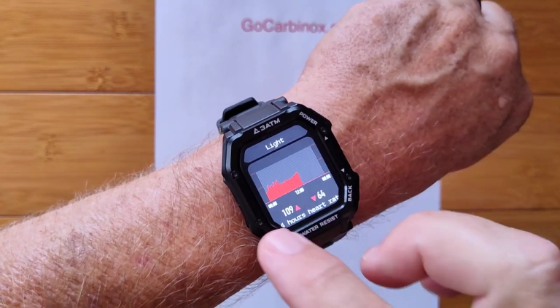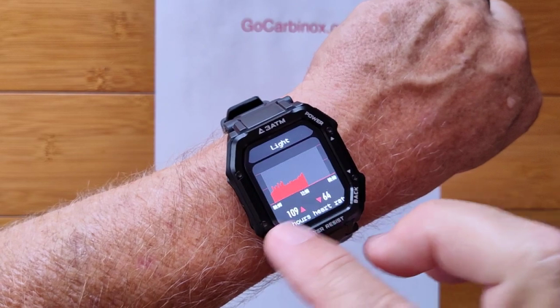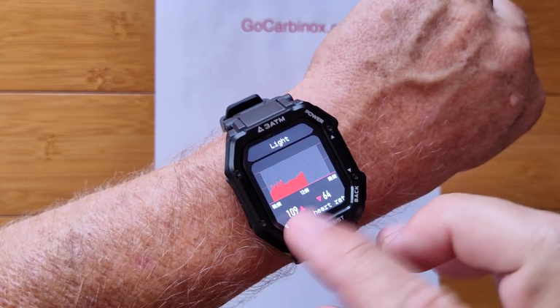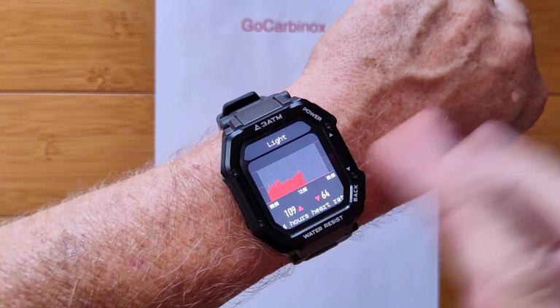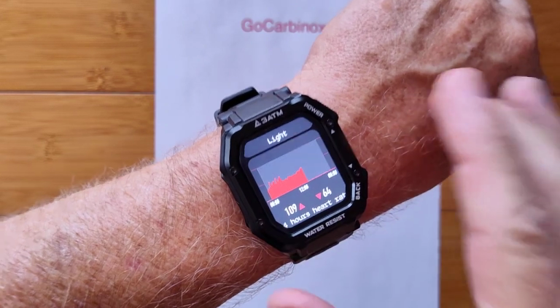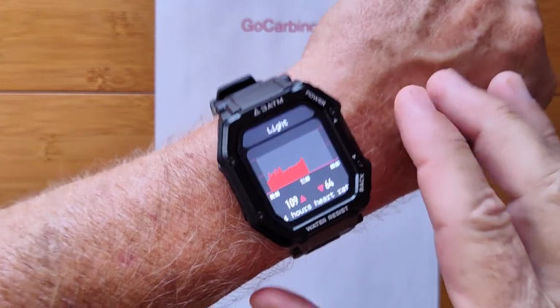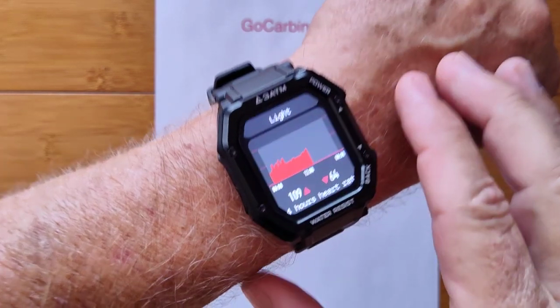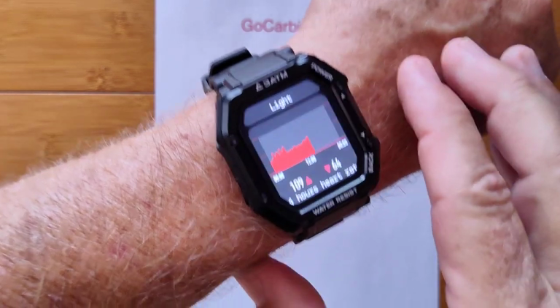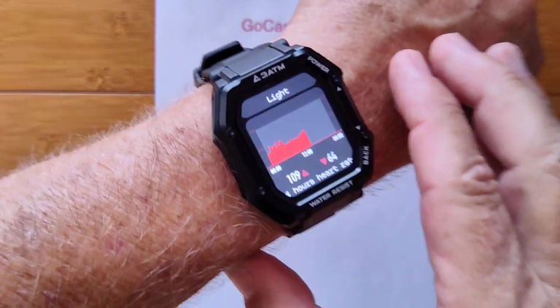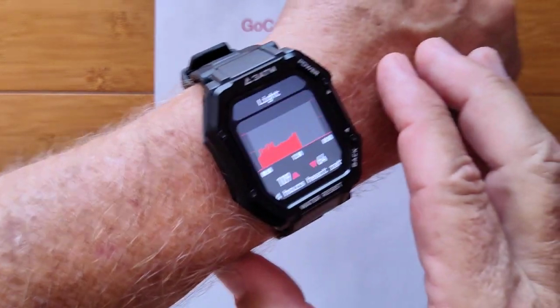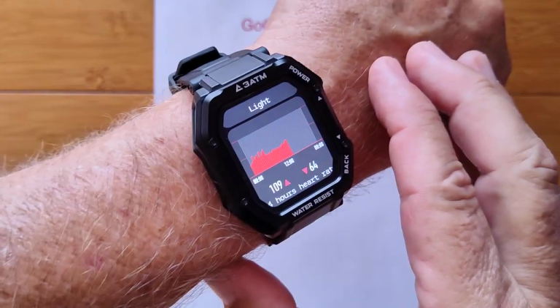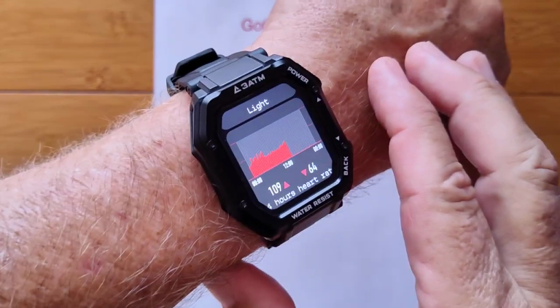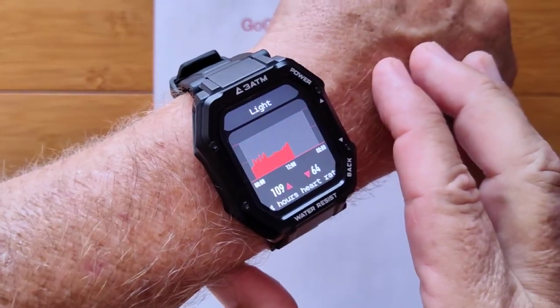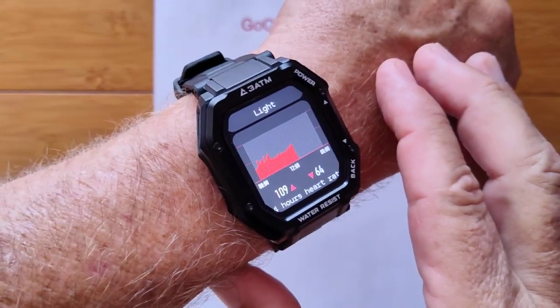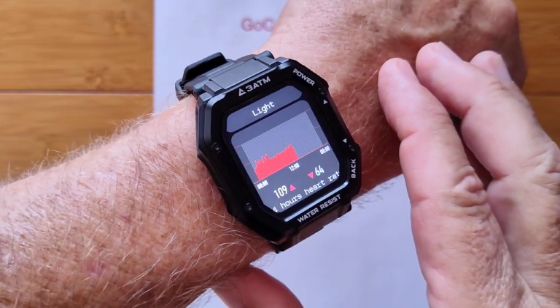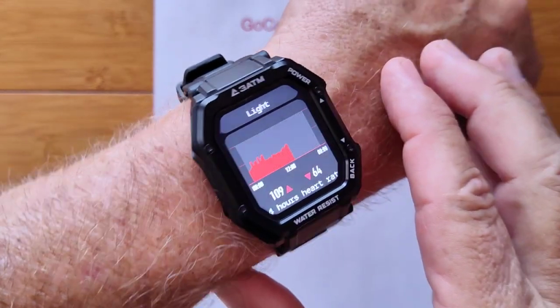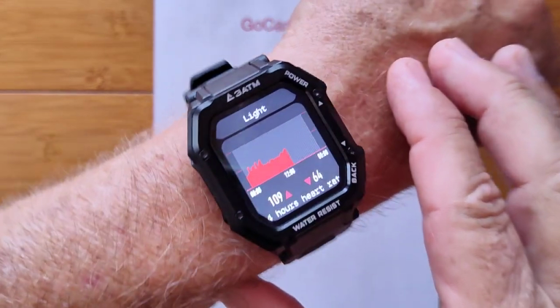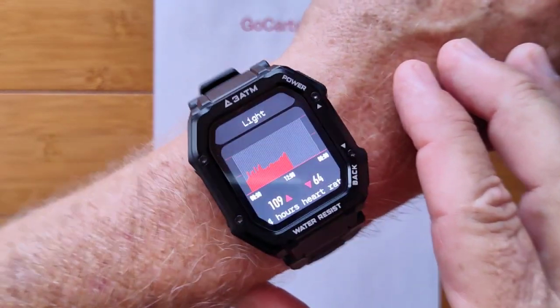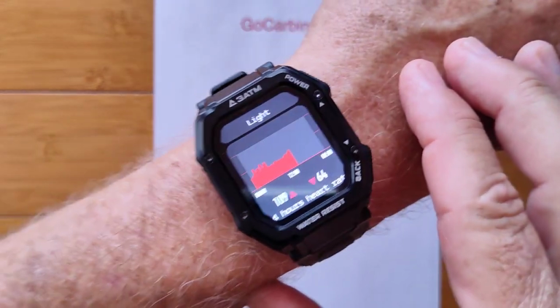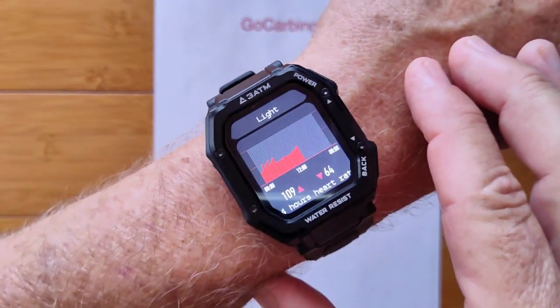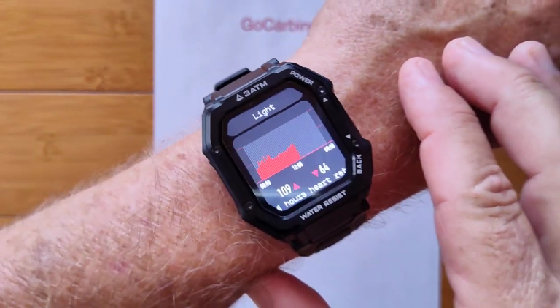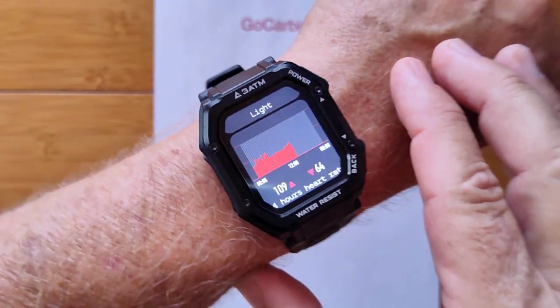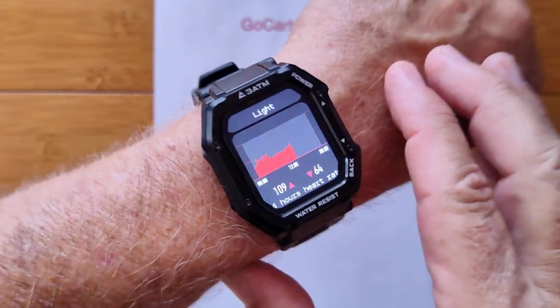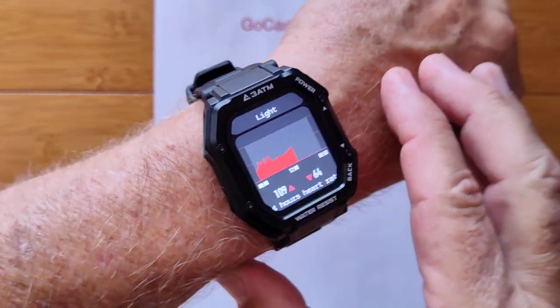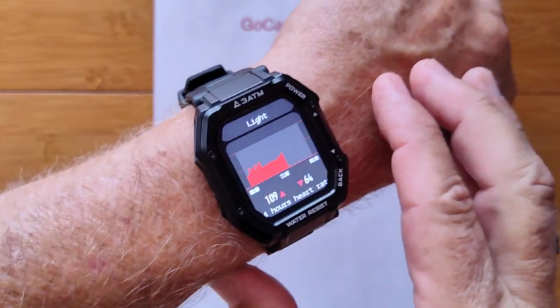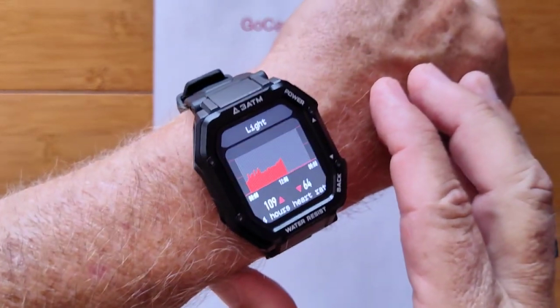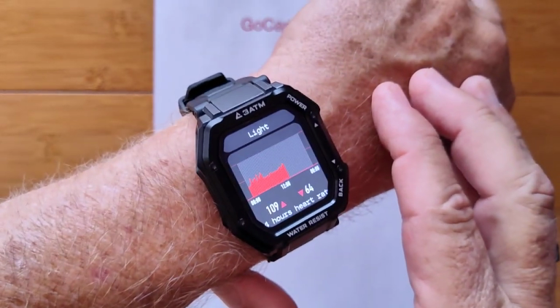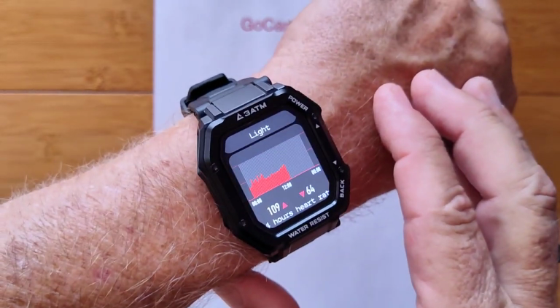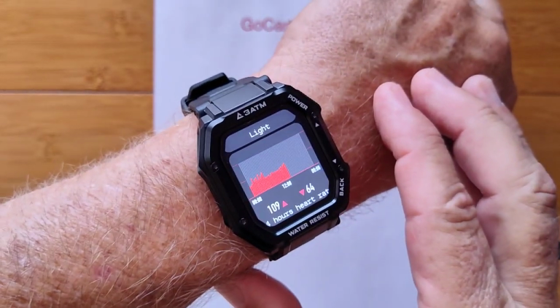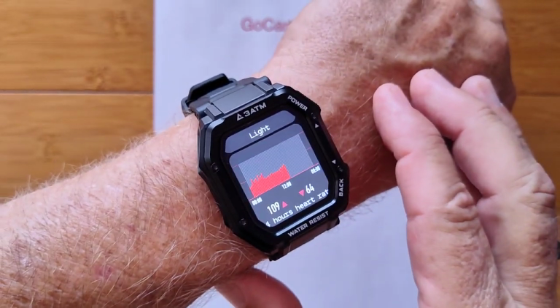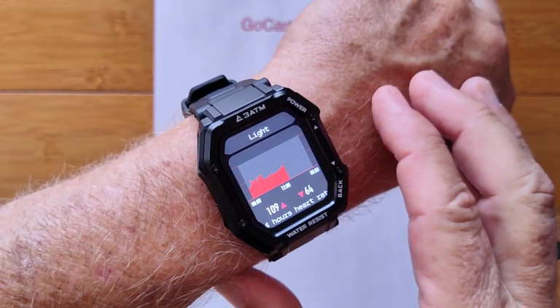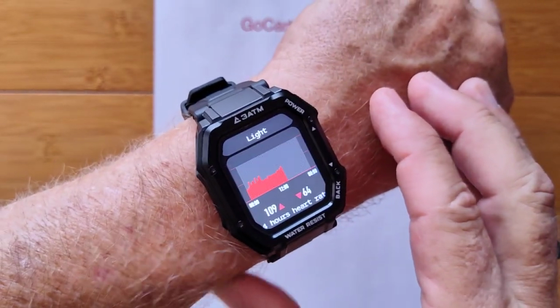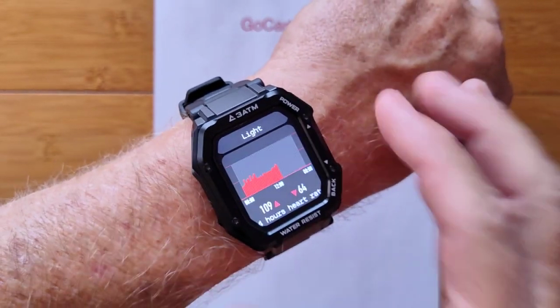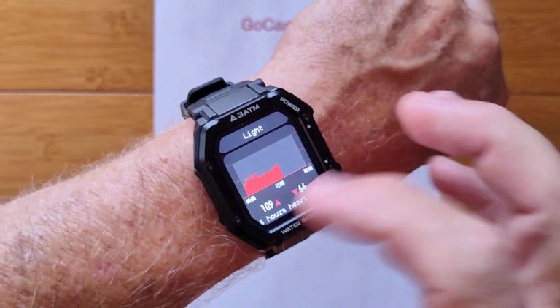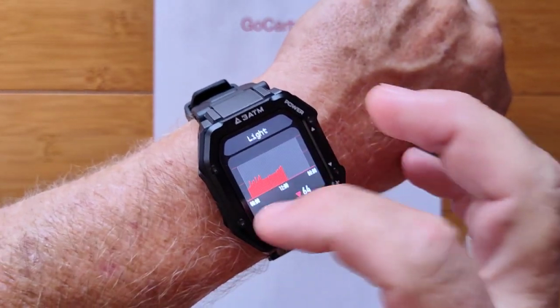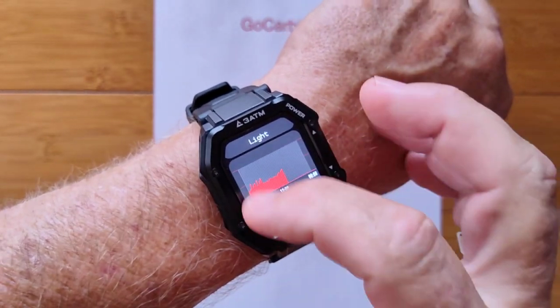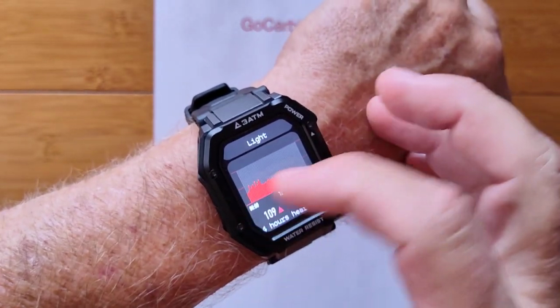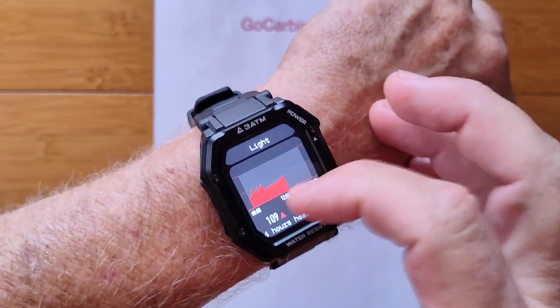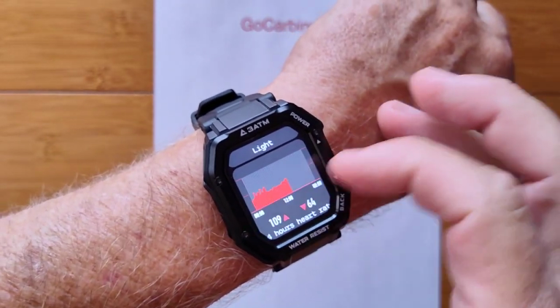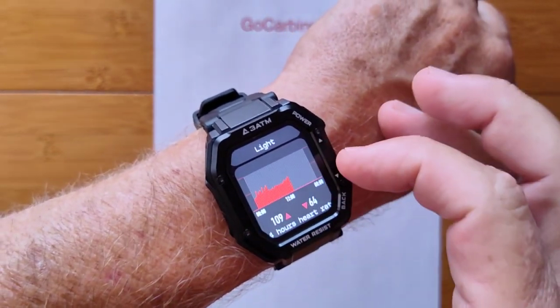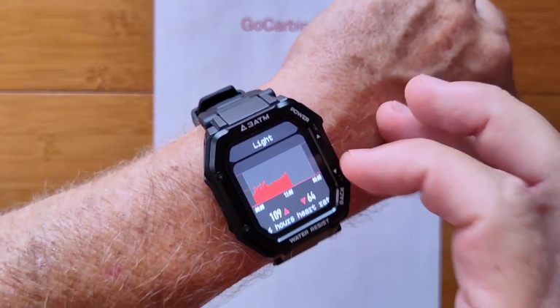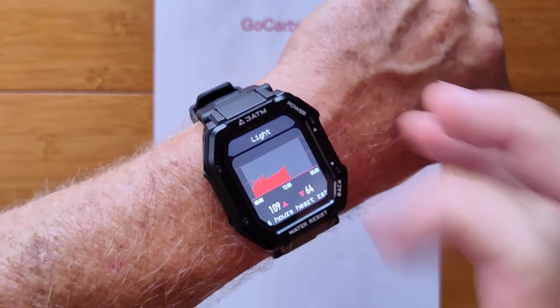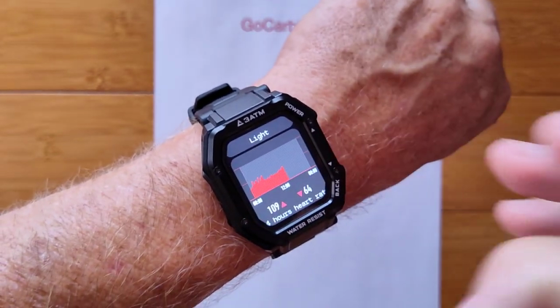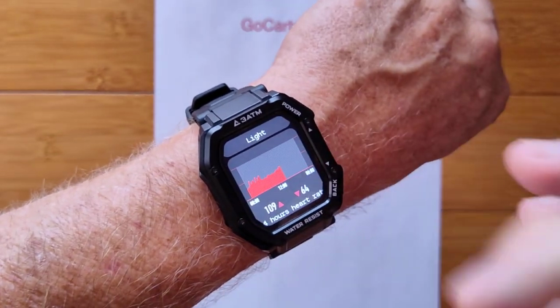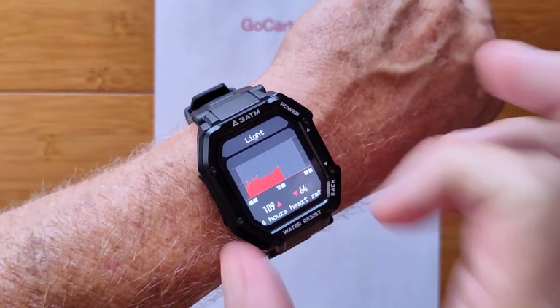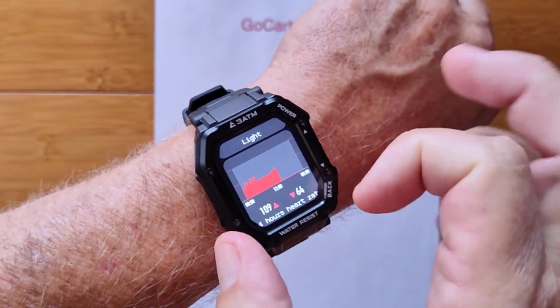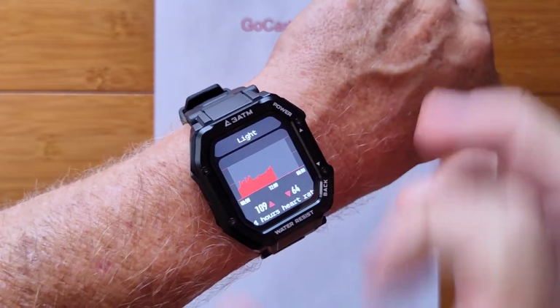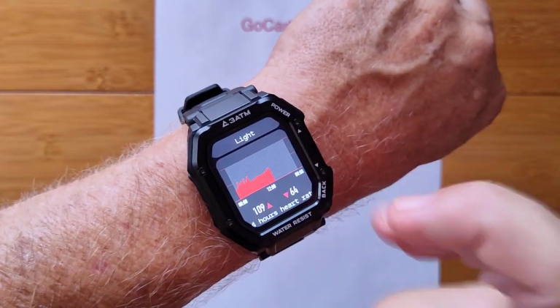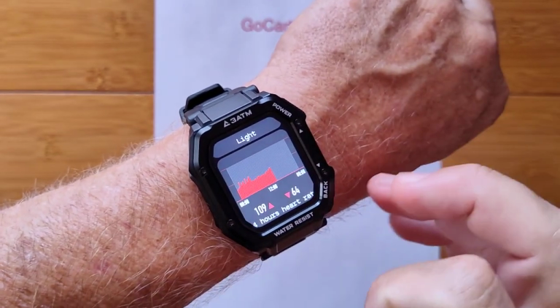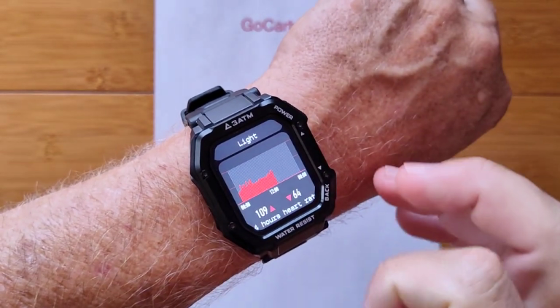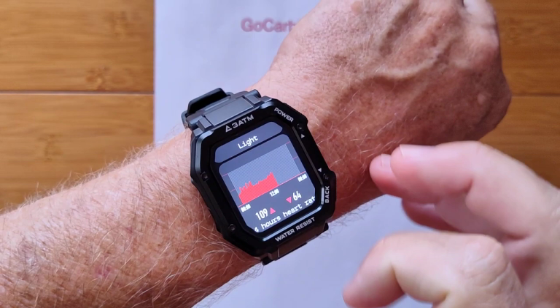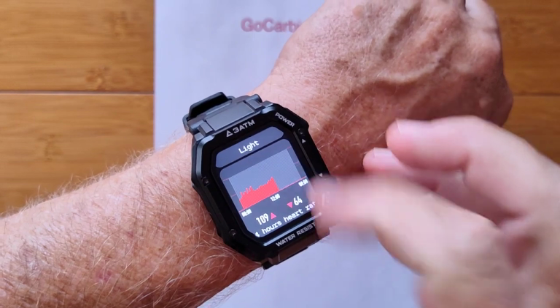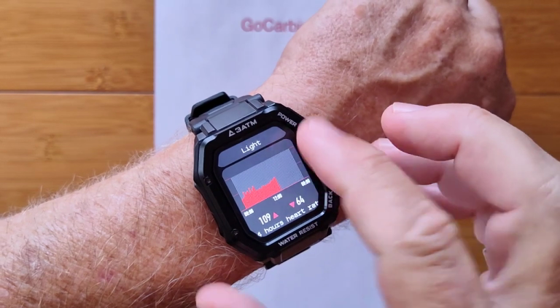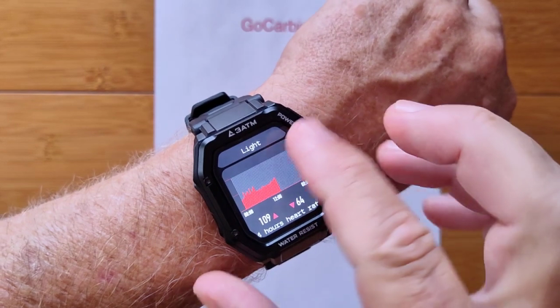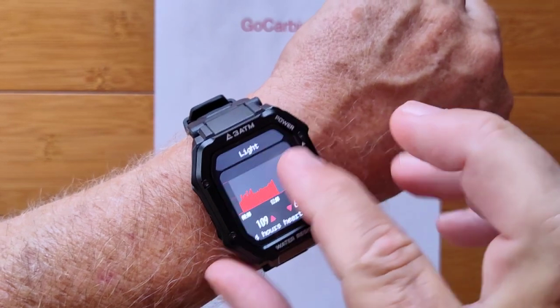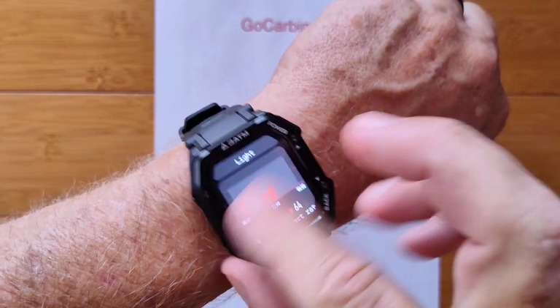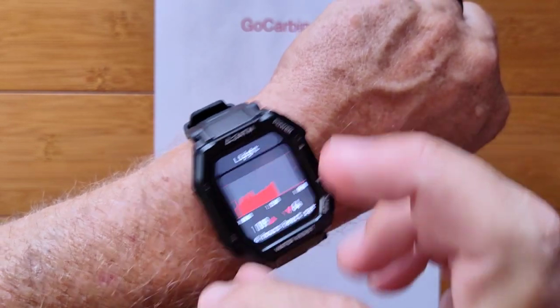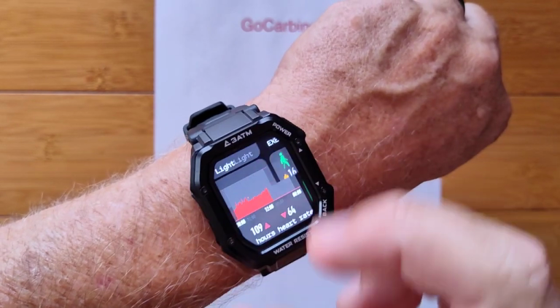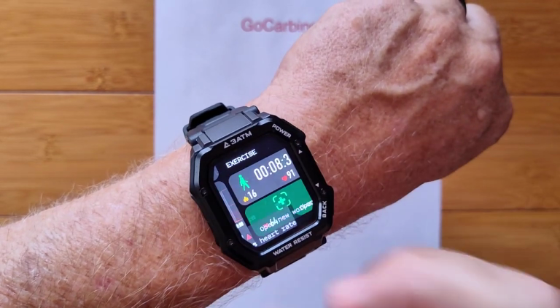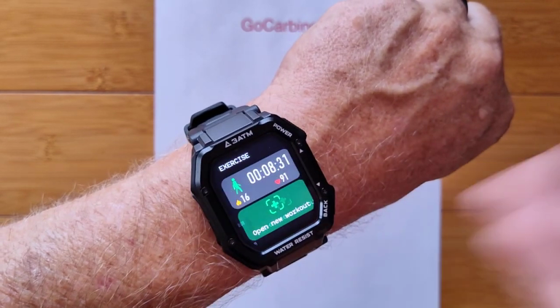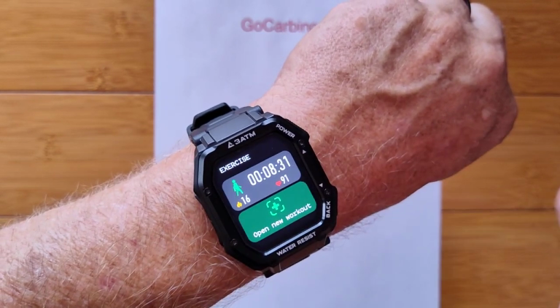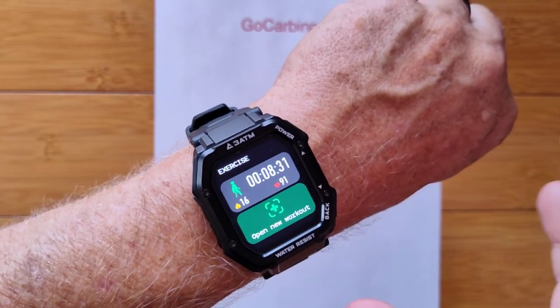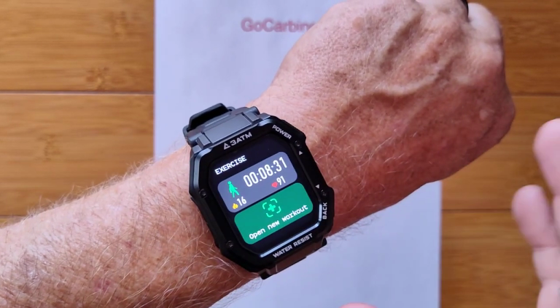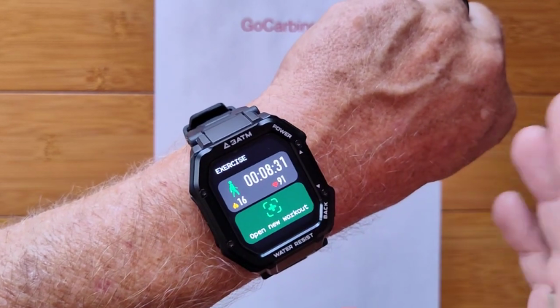And look at this — a continuous 24-hour heart rate chart that repeats every day. Amazing.